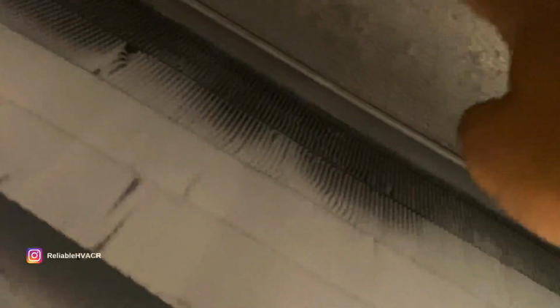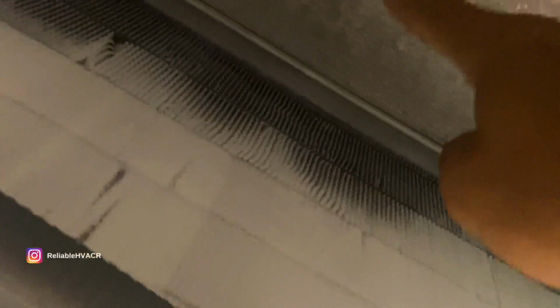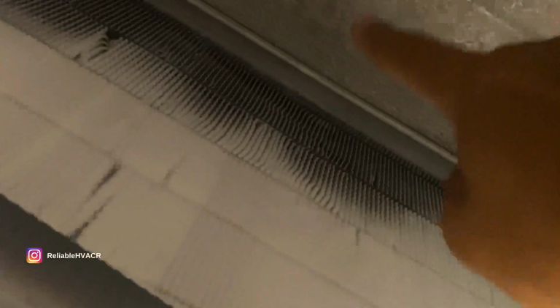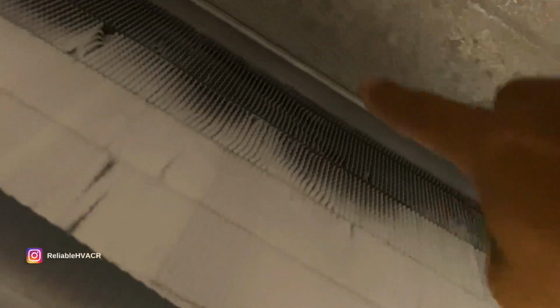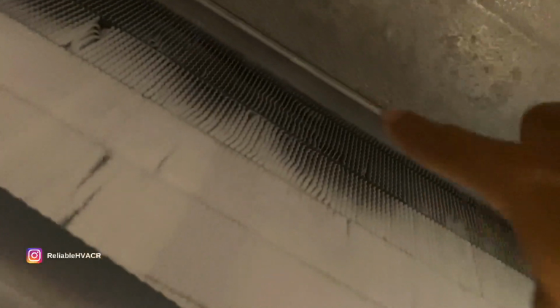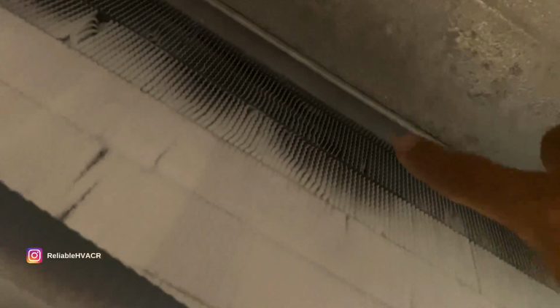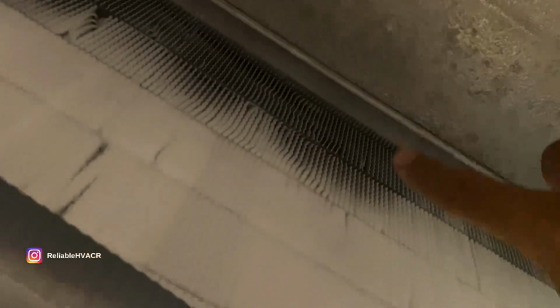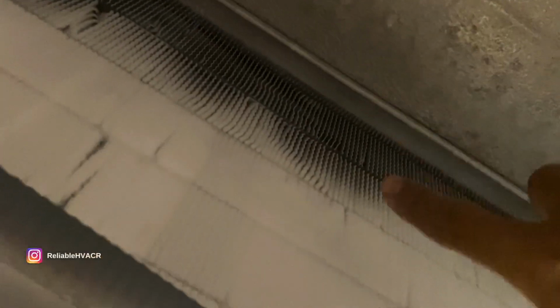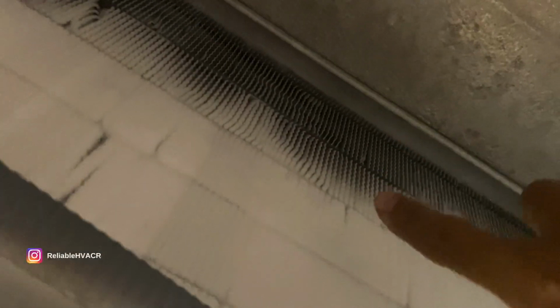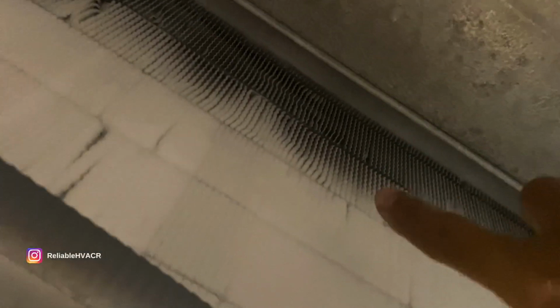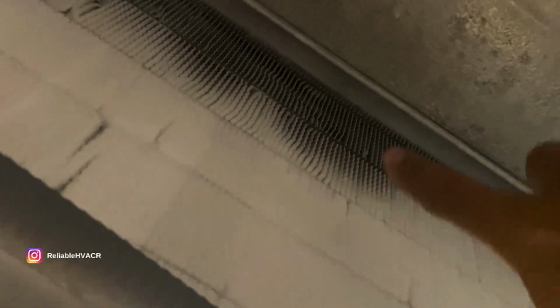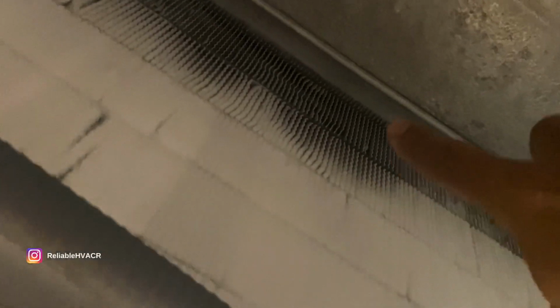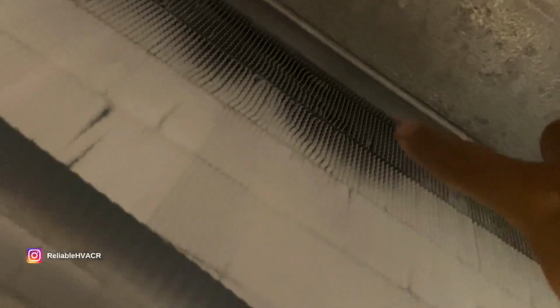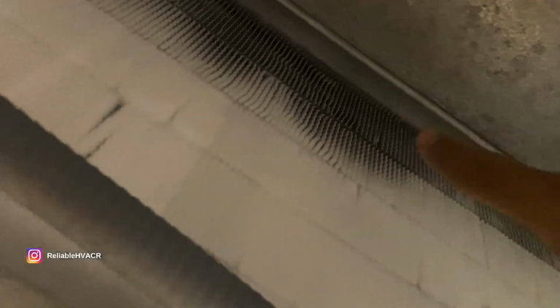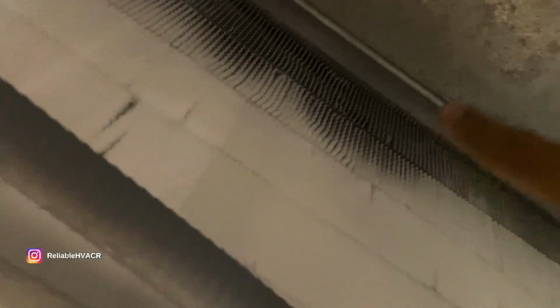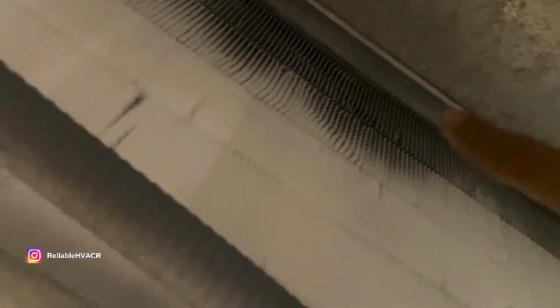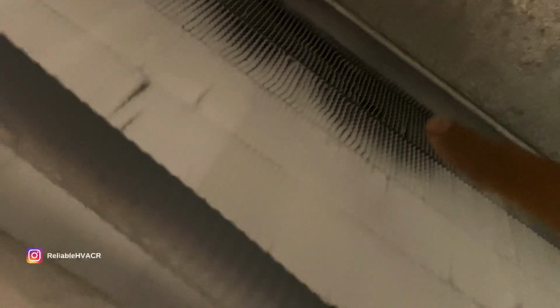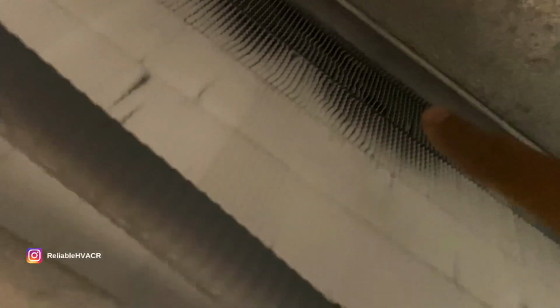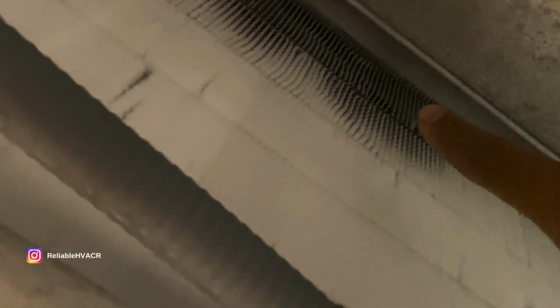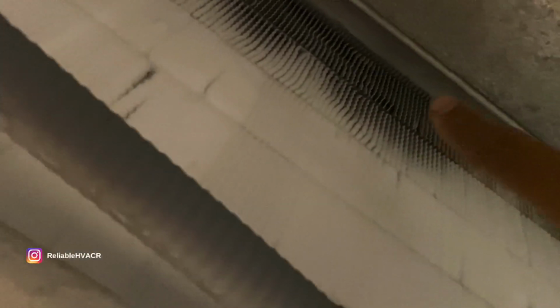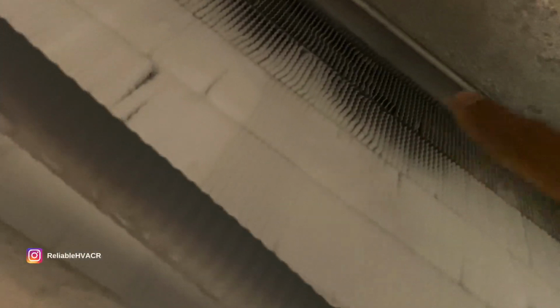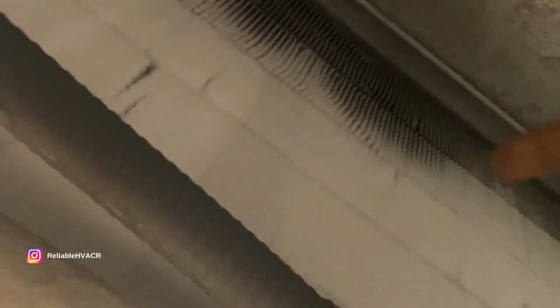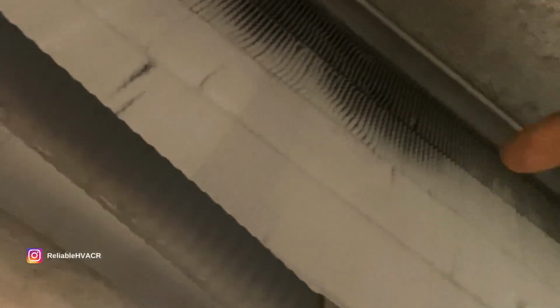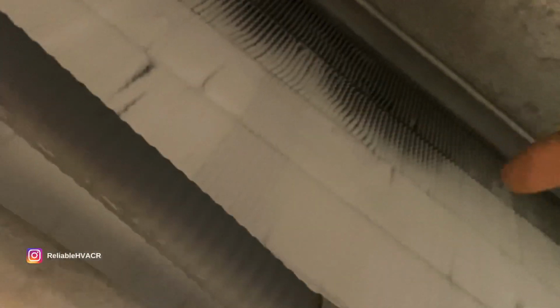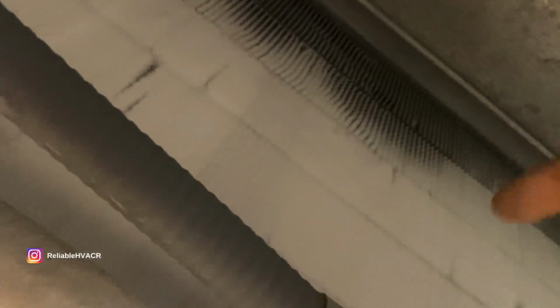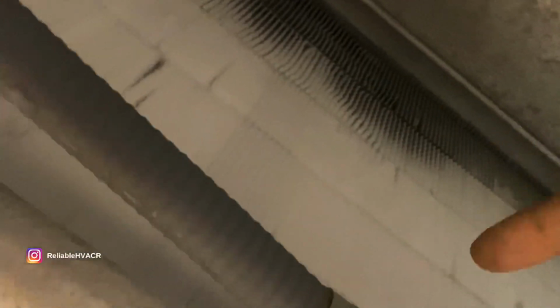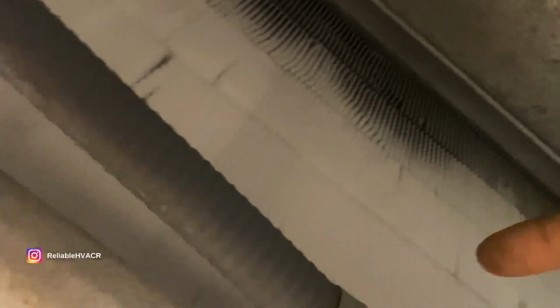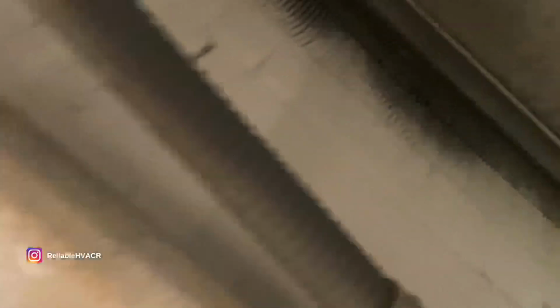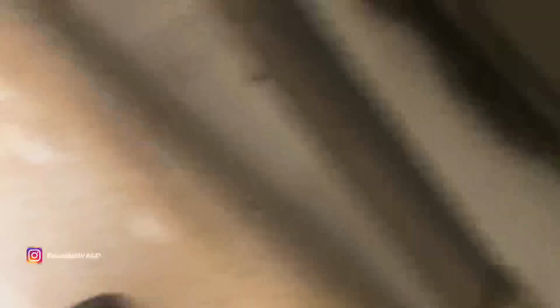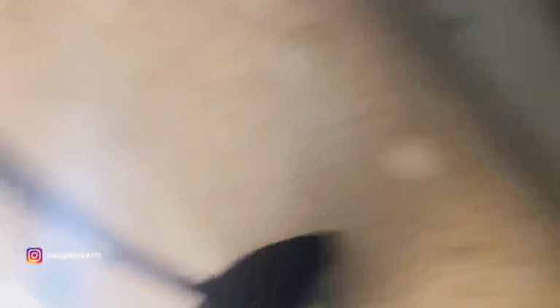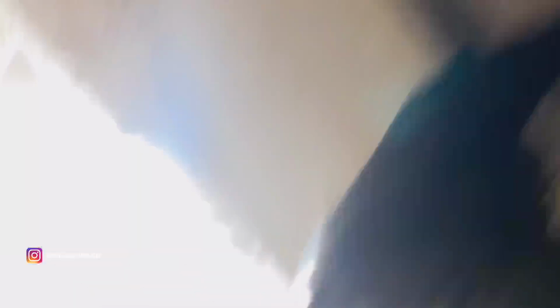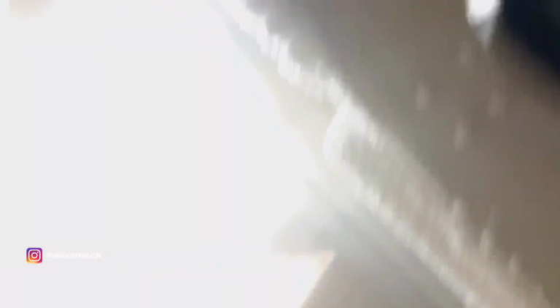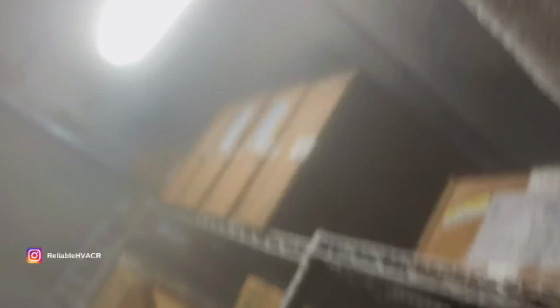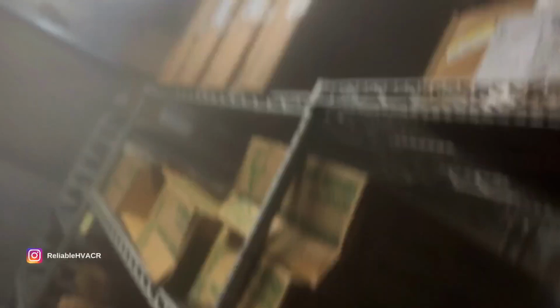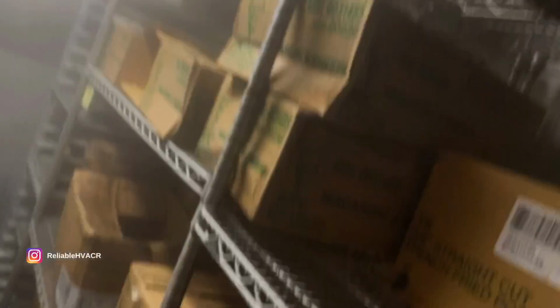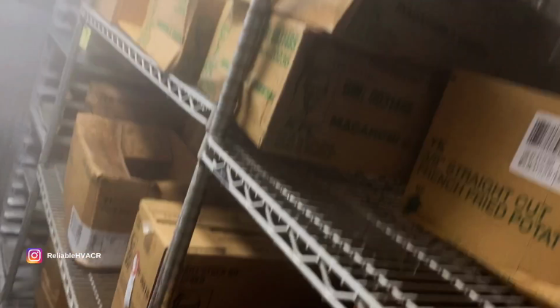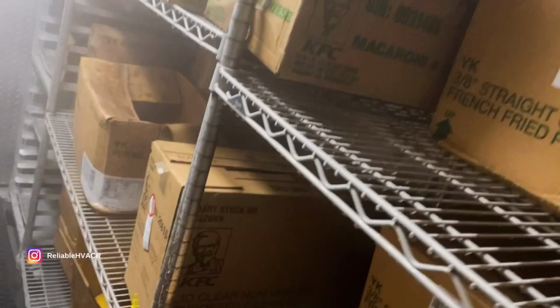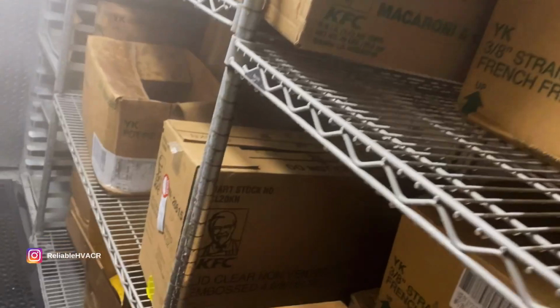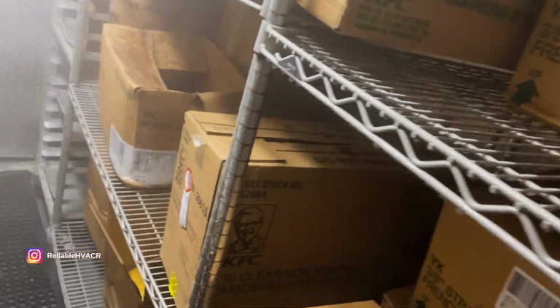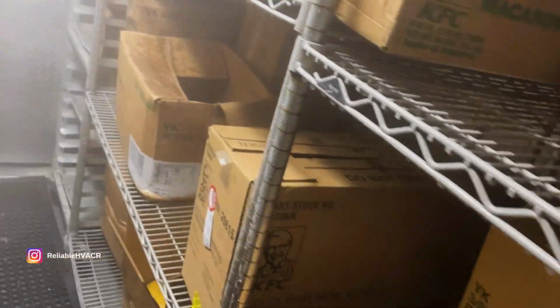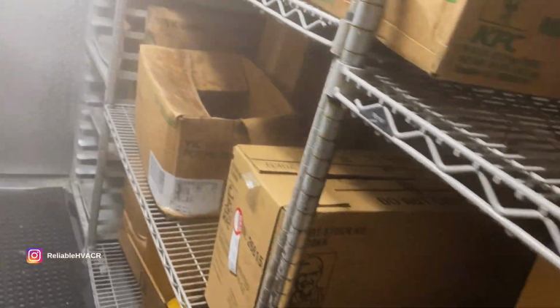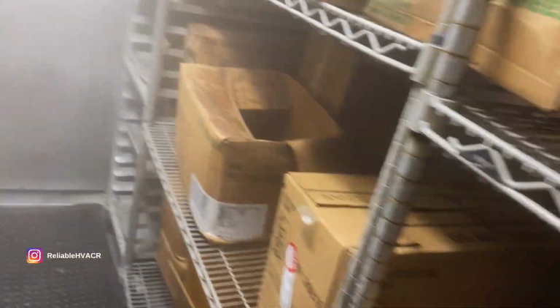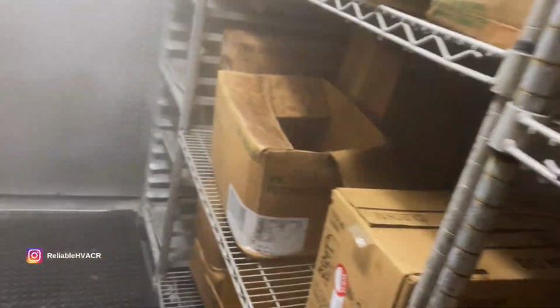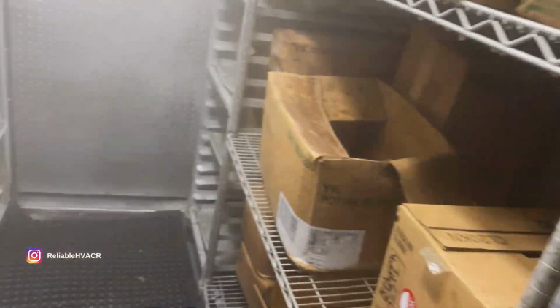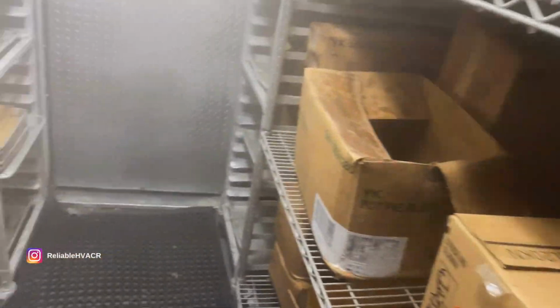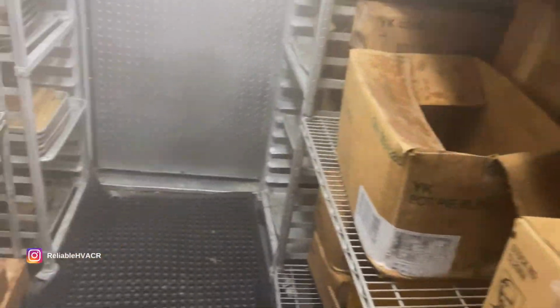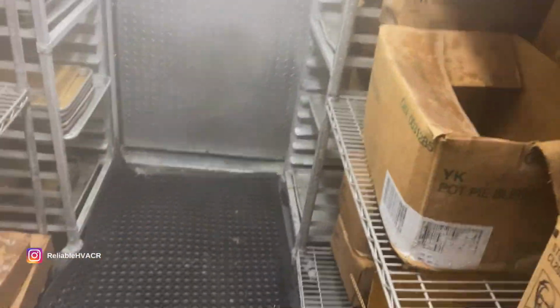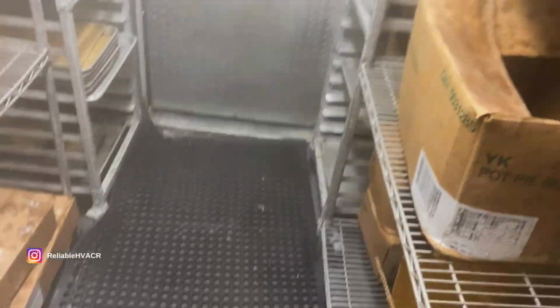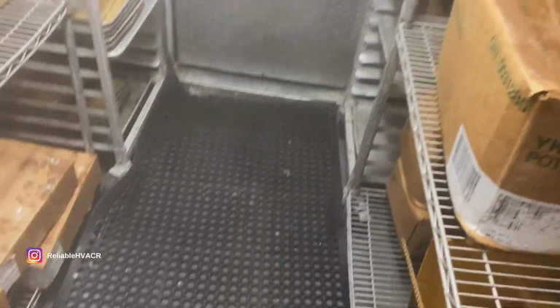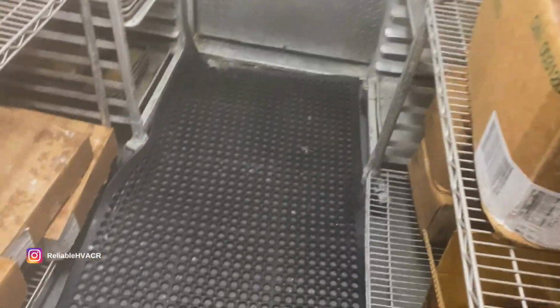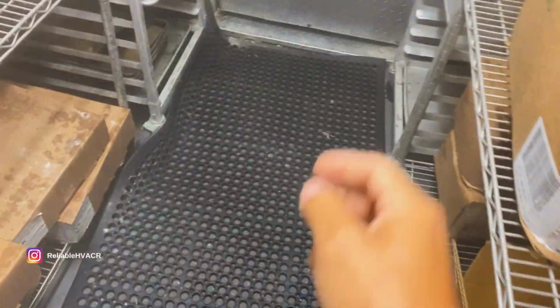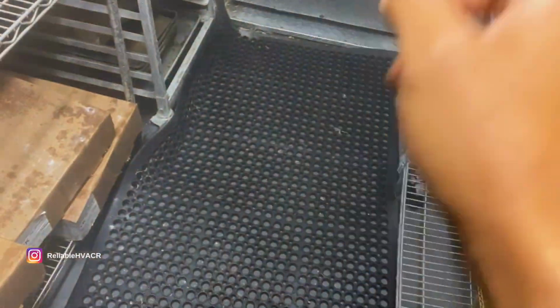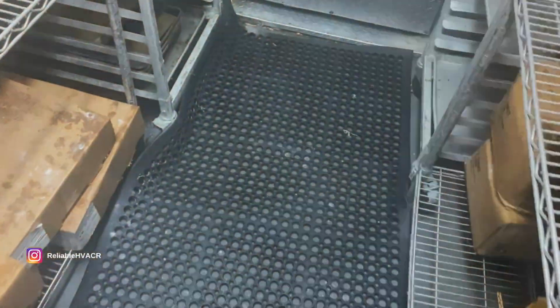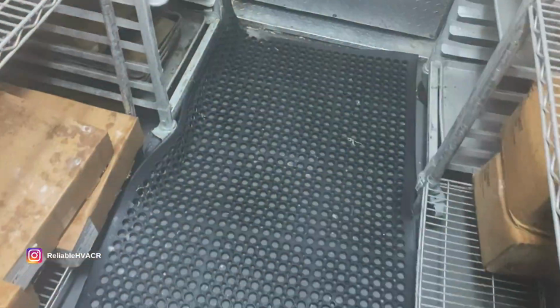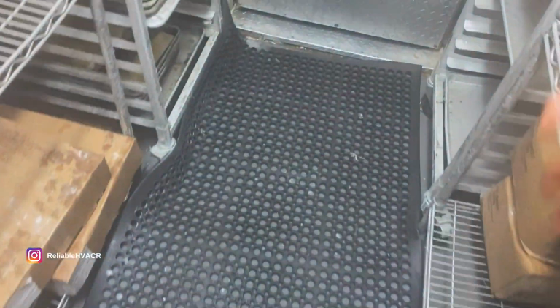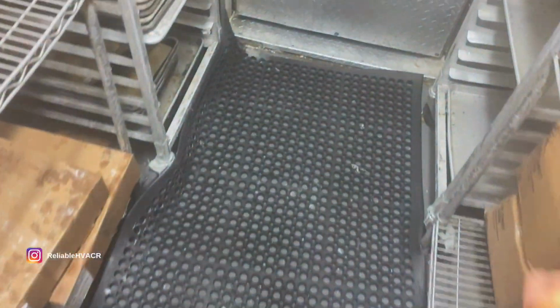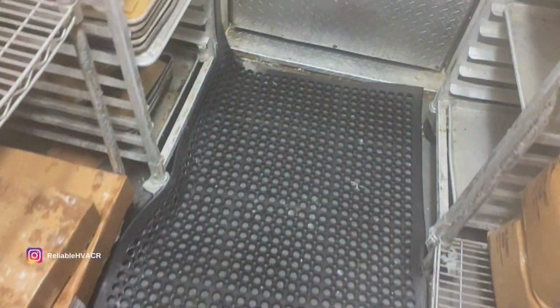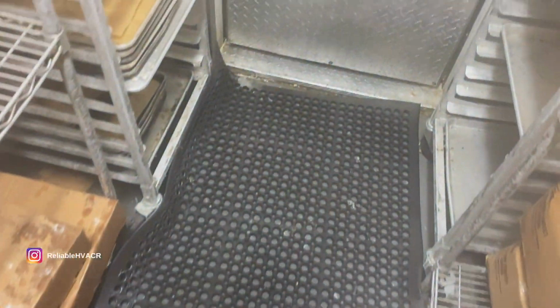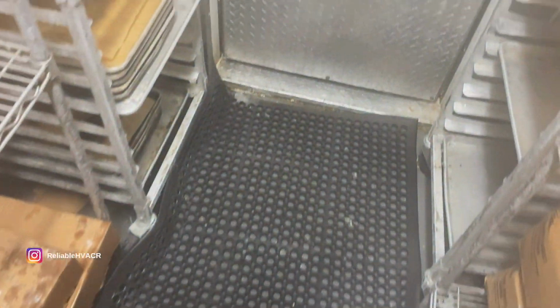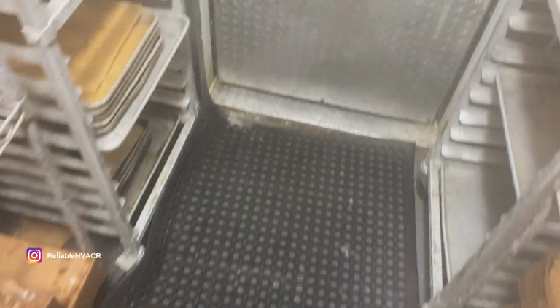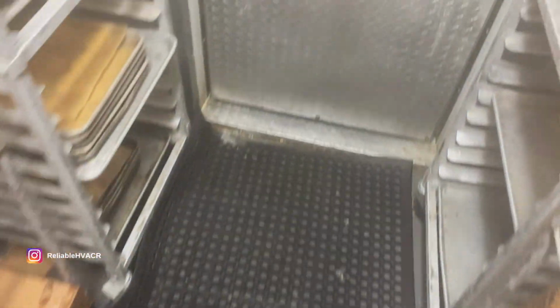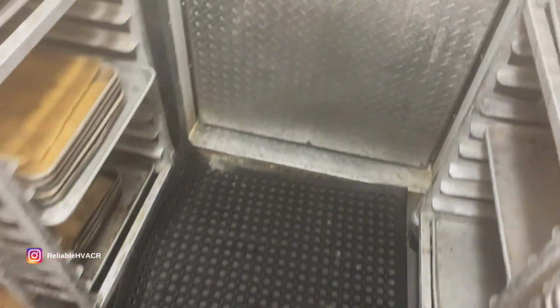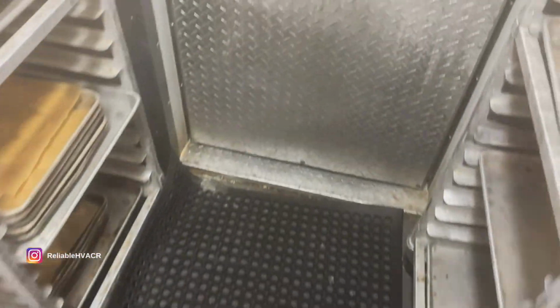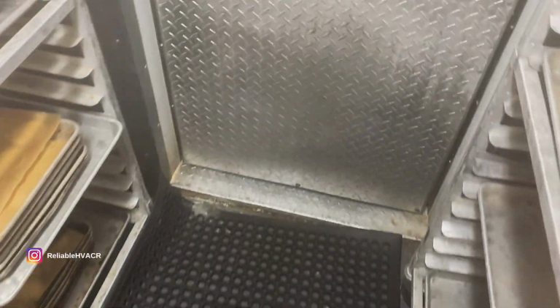Notice I don't have anything on top, so first things first I'm going to try a defrost.